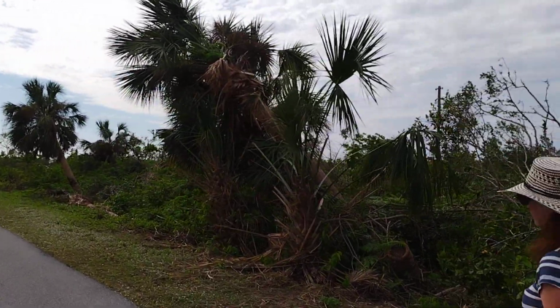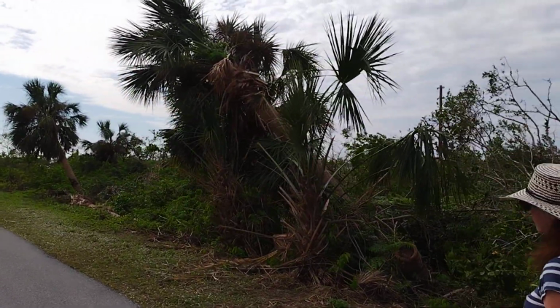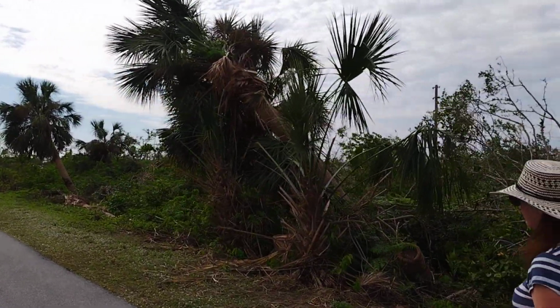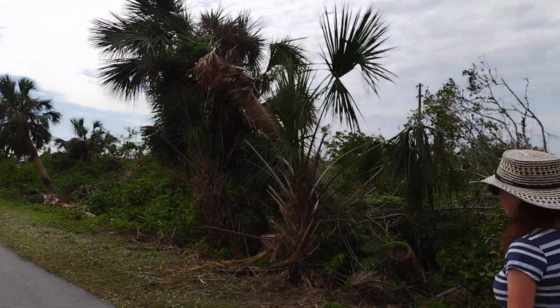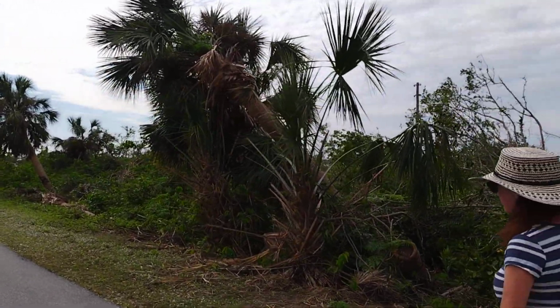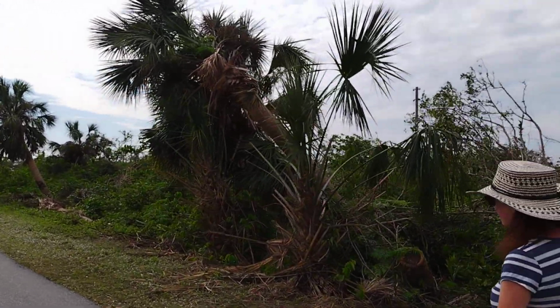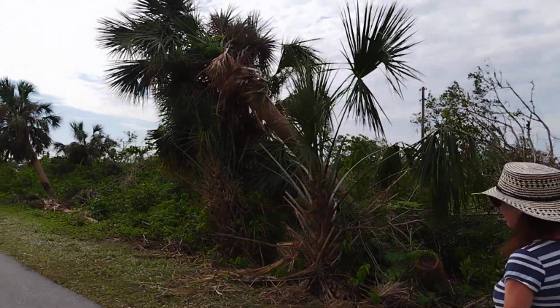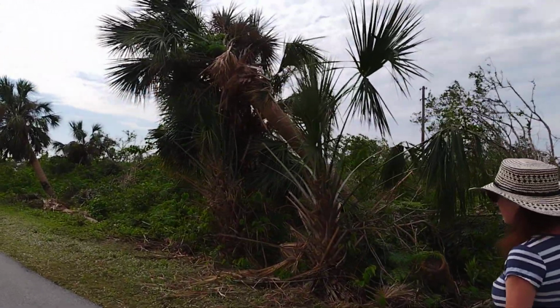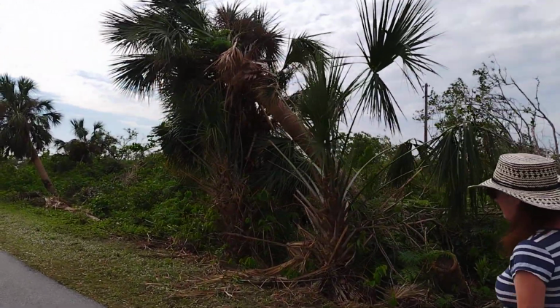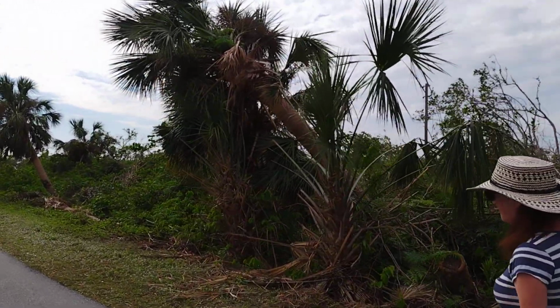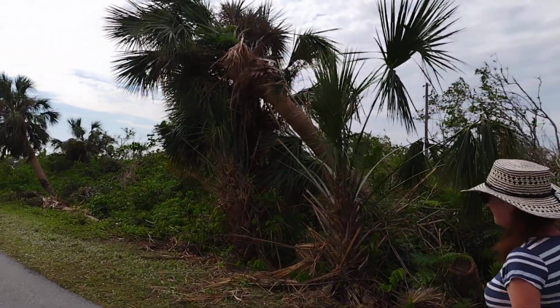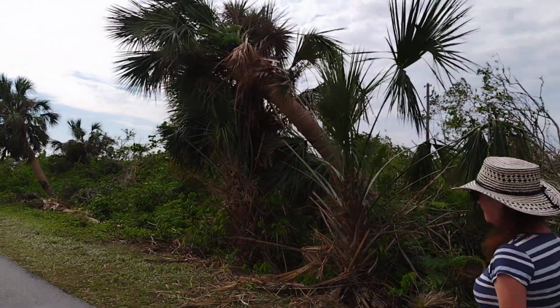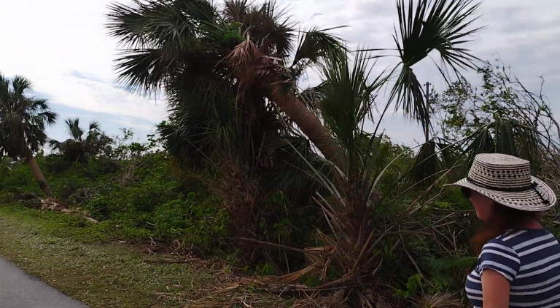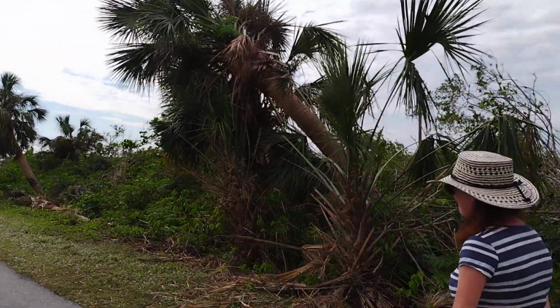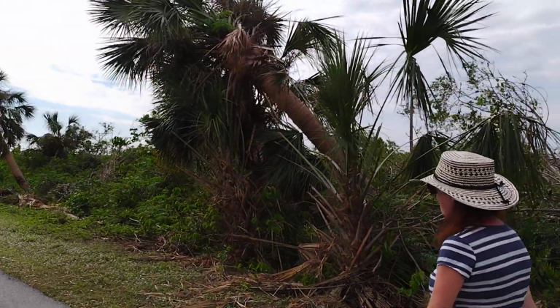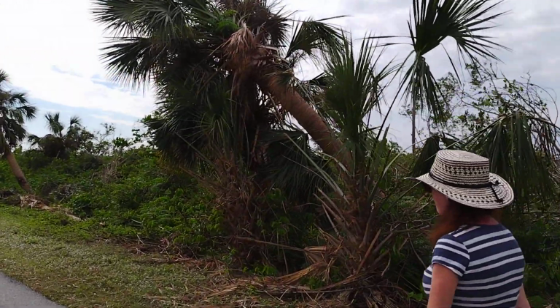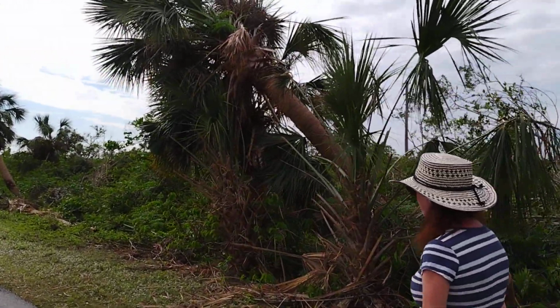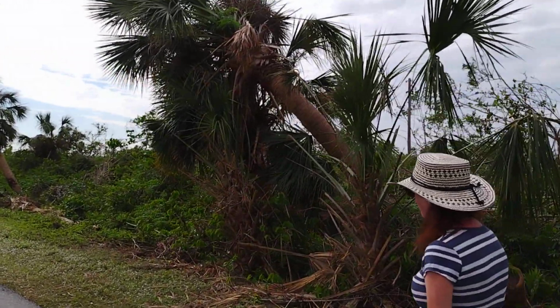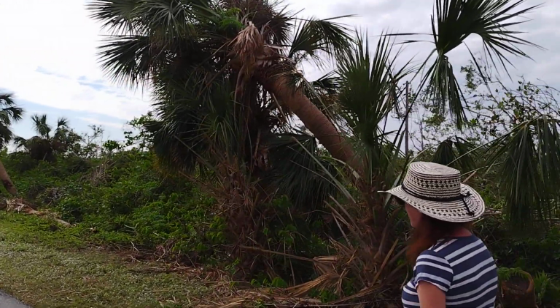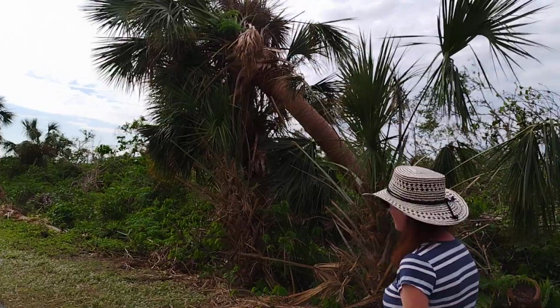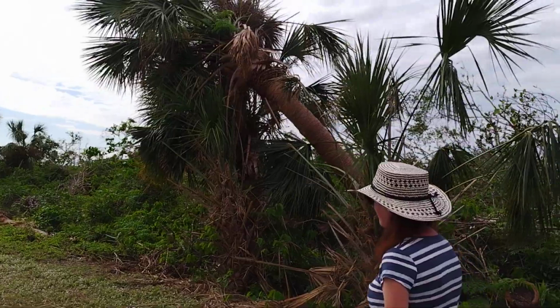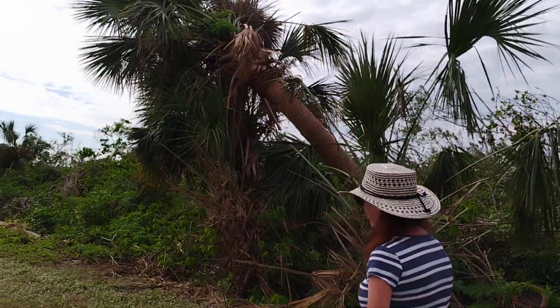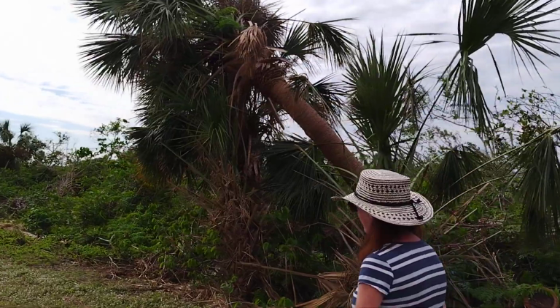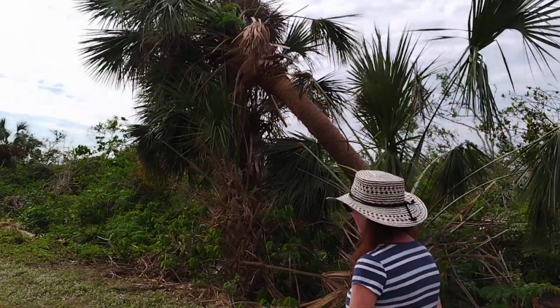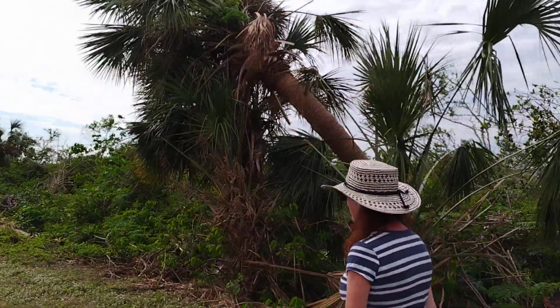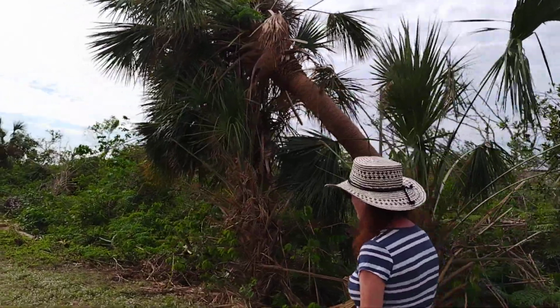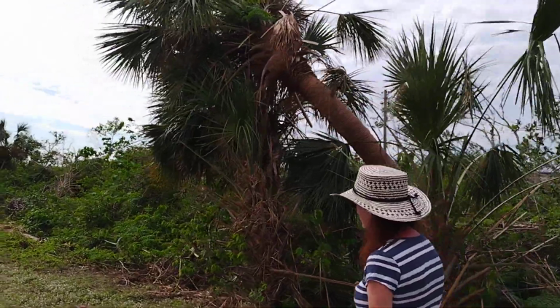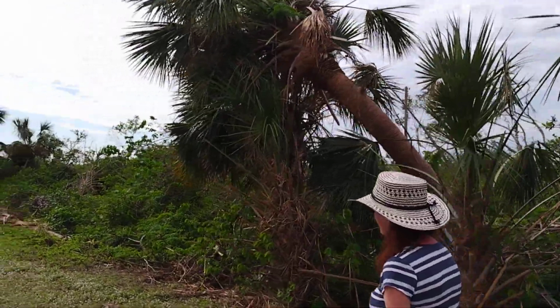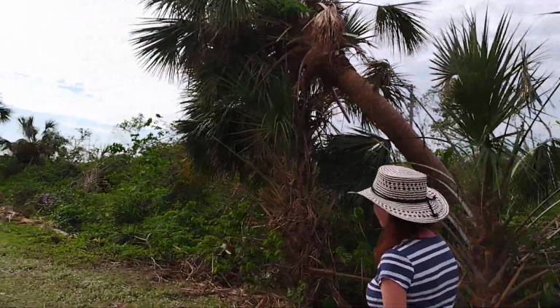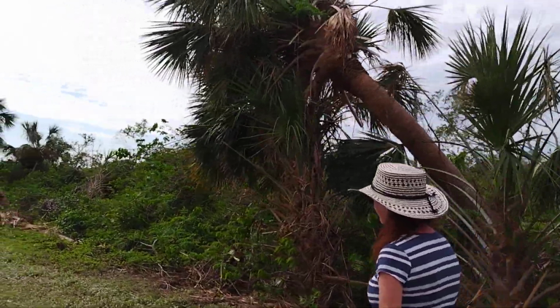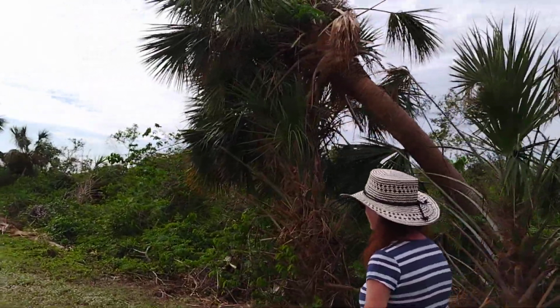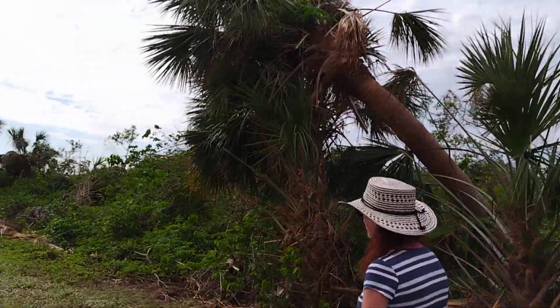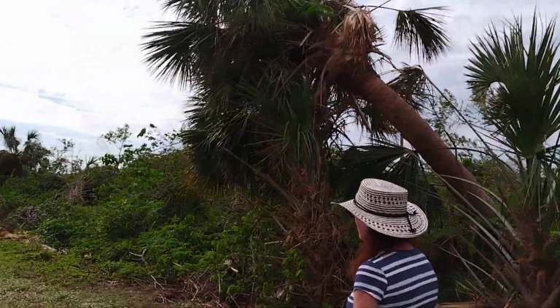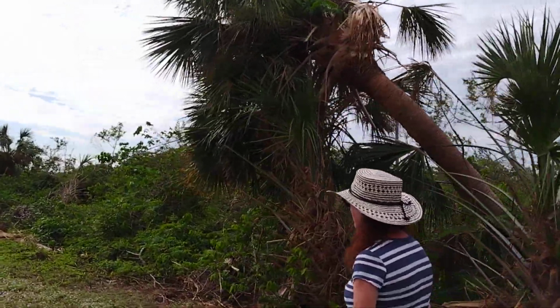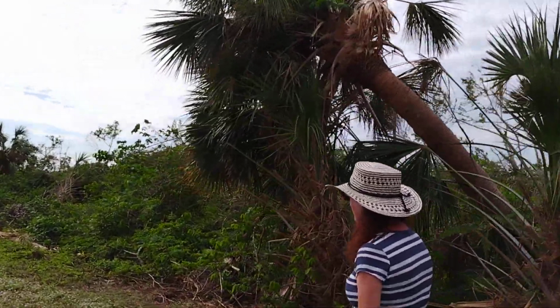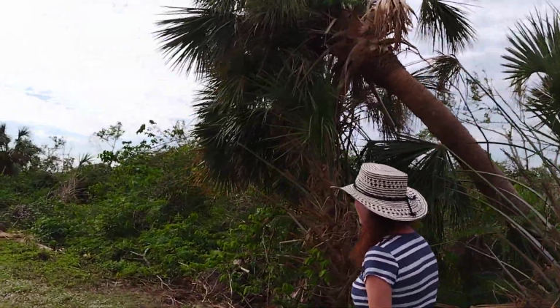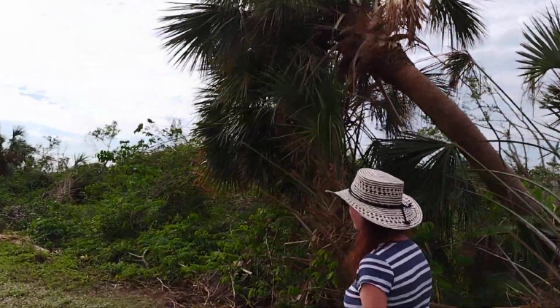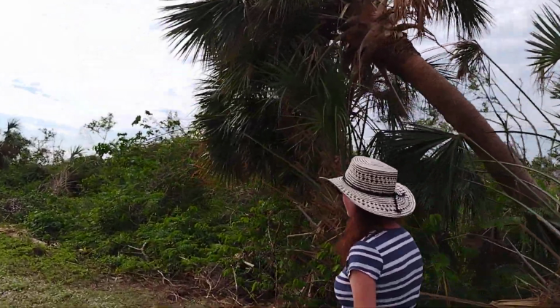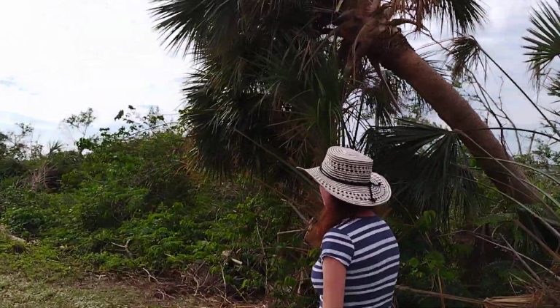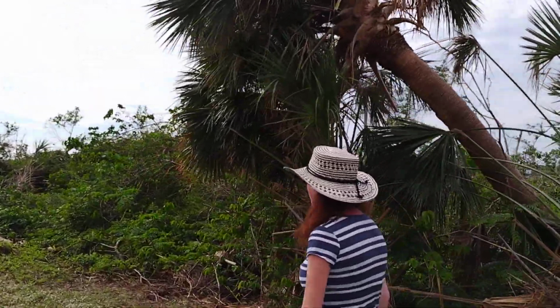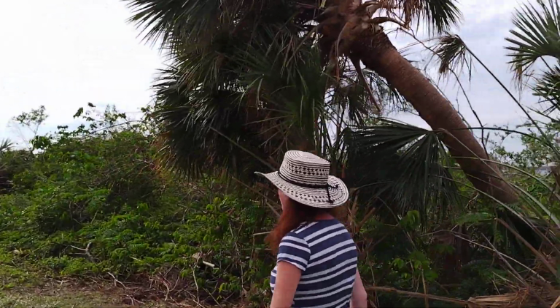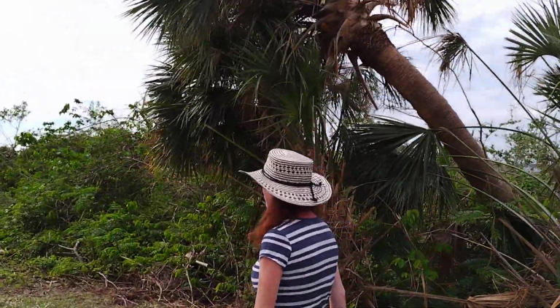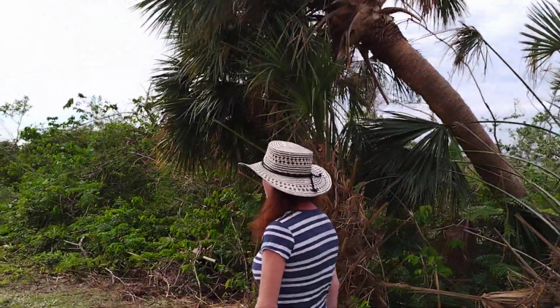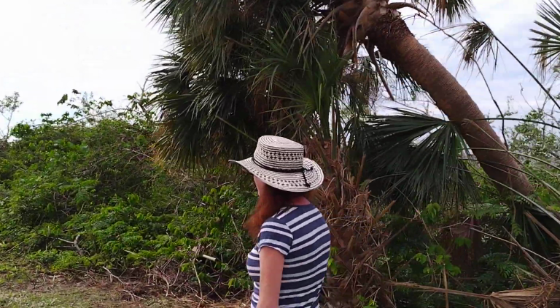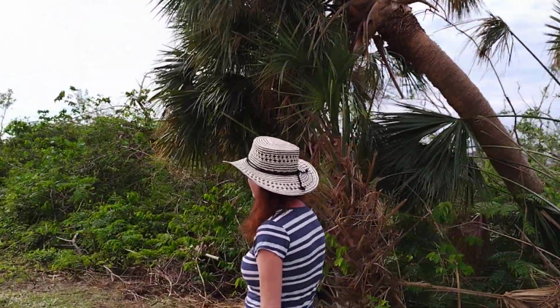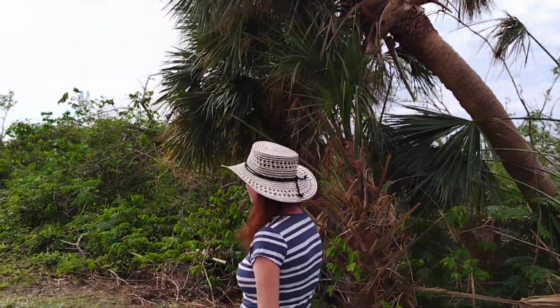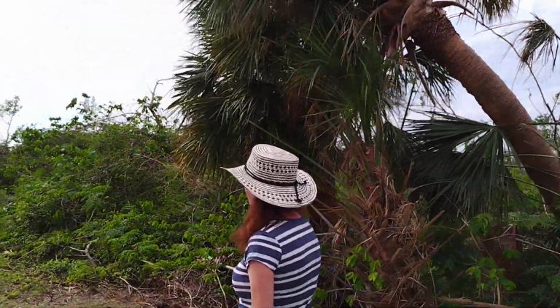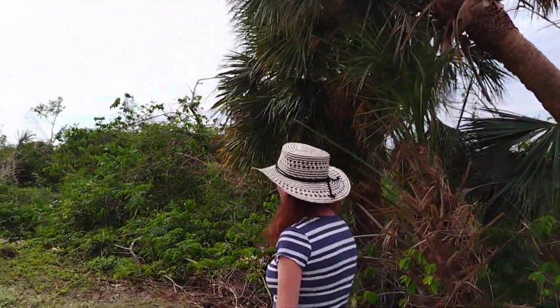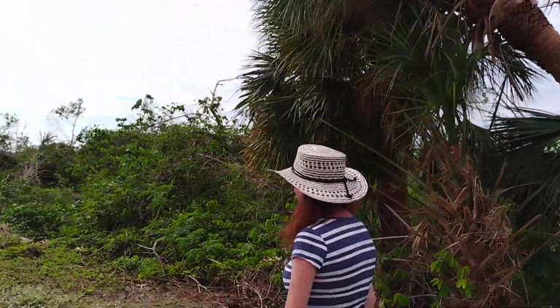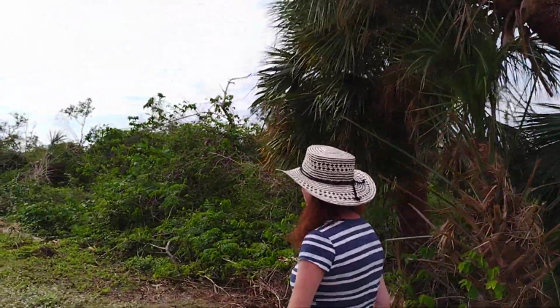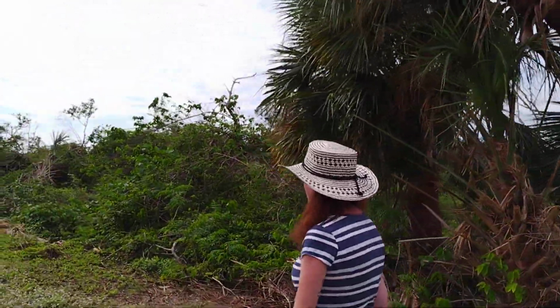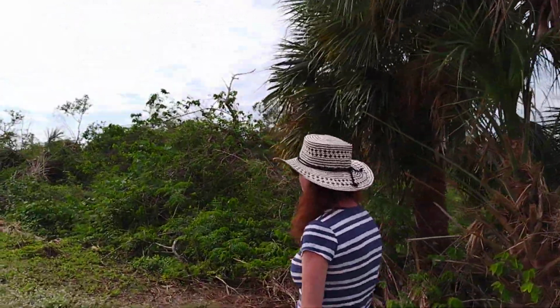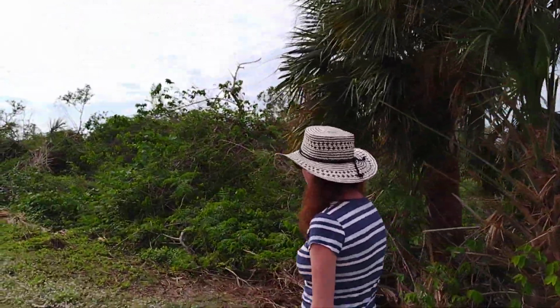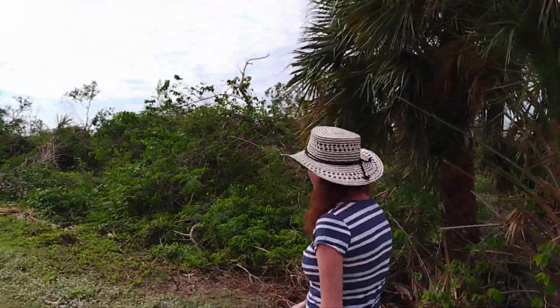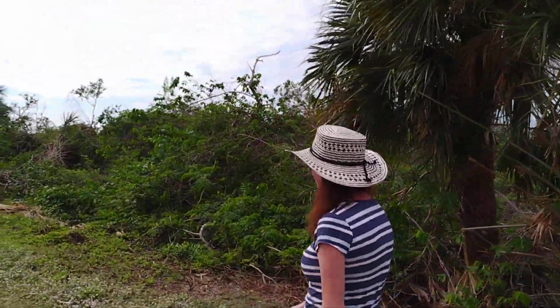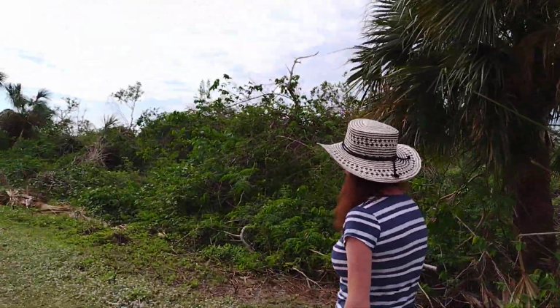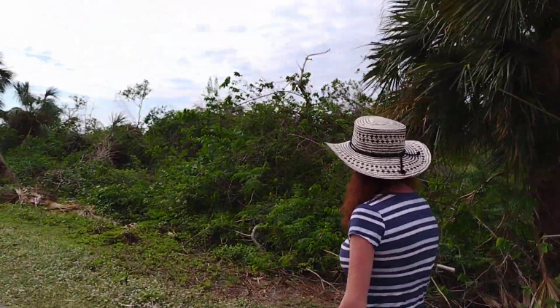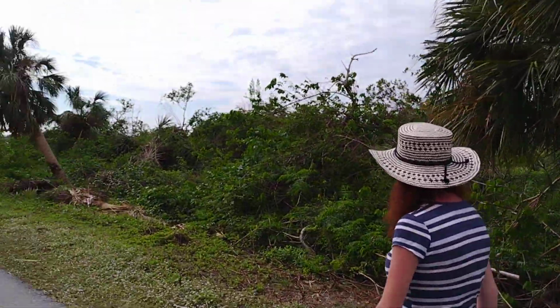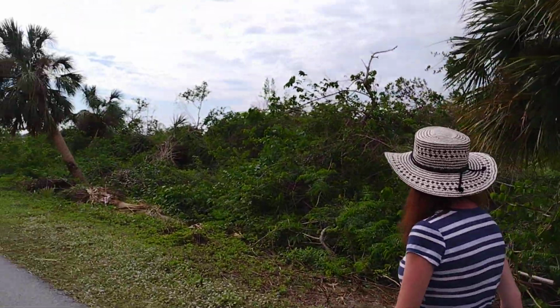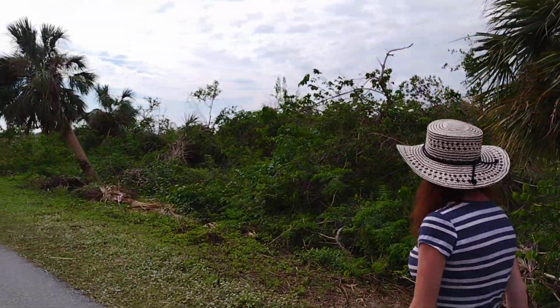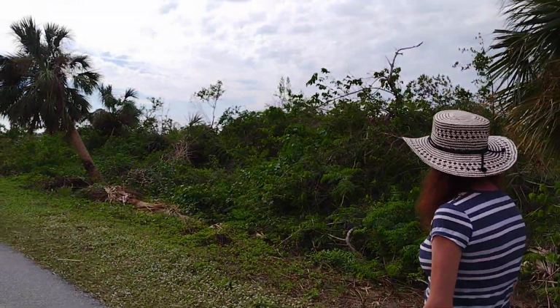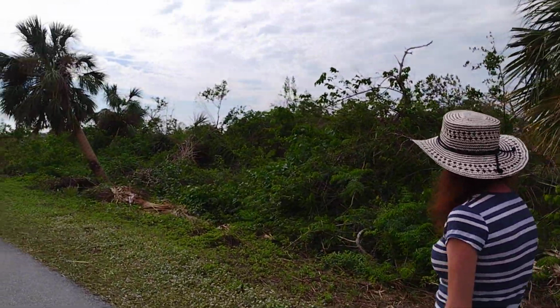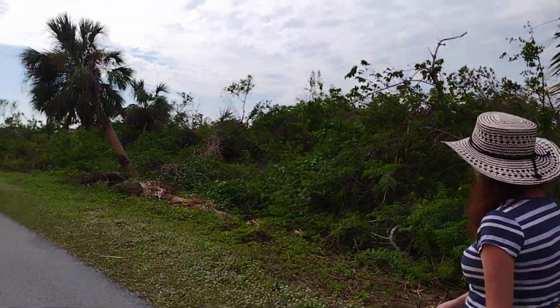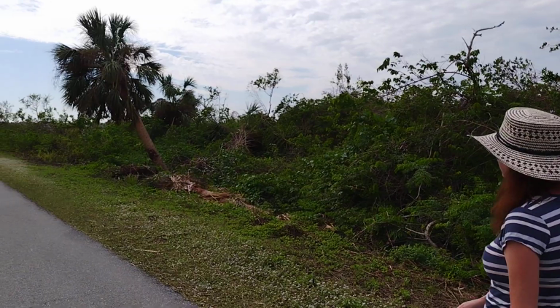That tree's pushed over. Everything's pushed to the south from this storm.